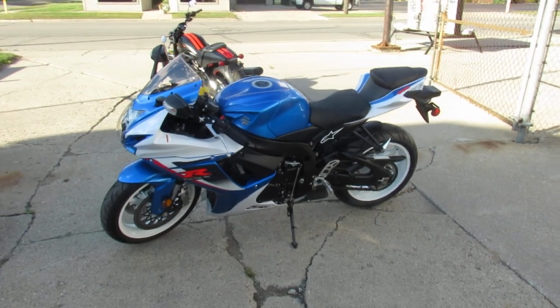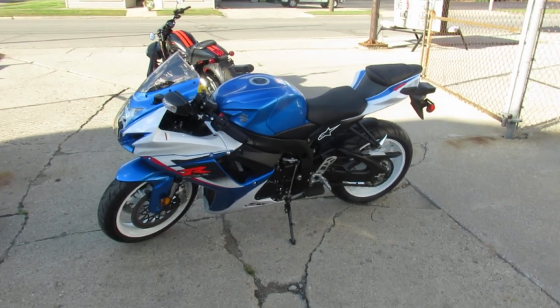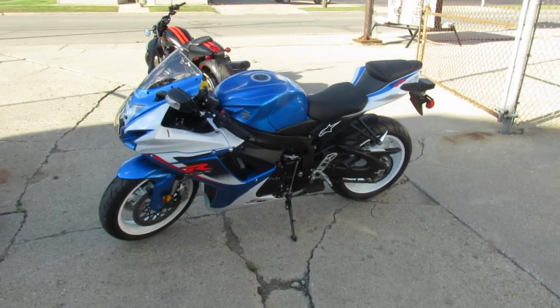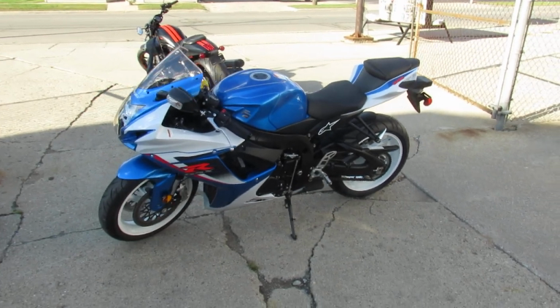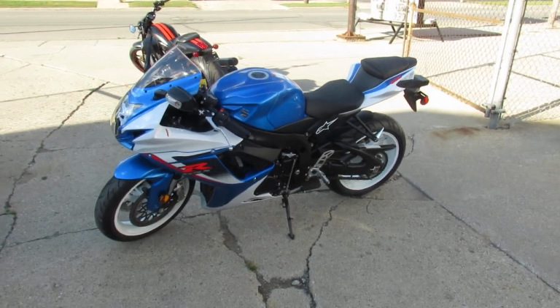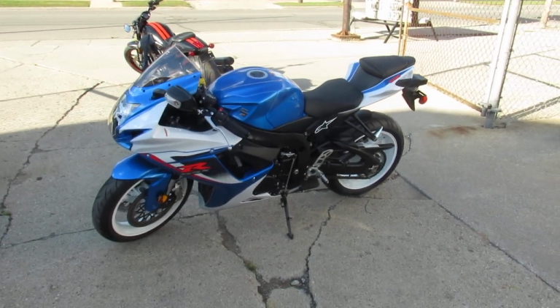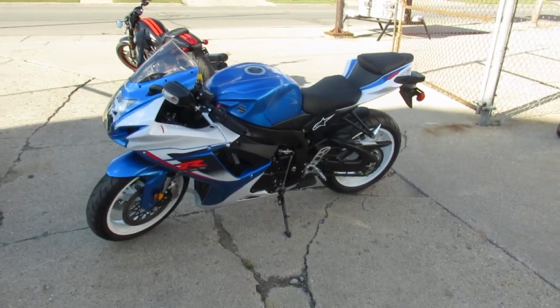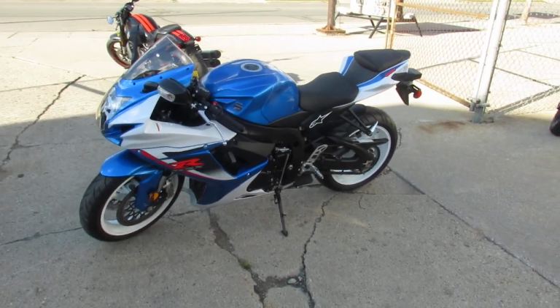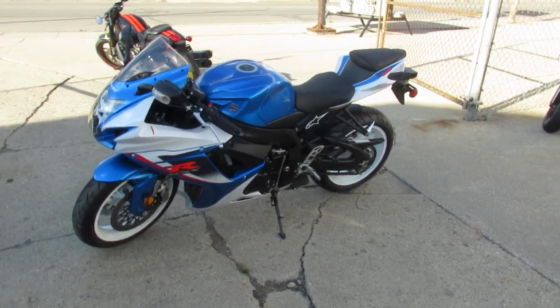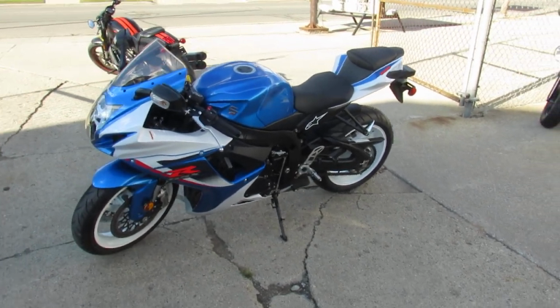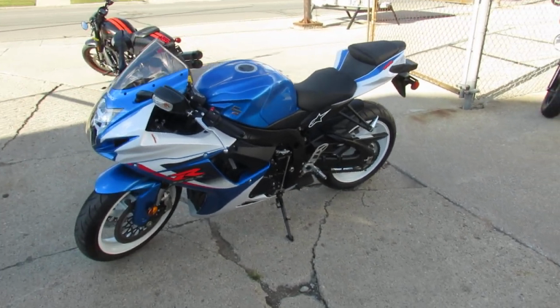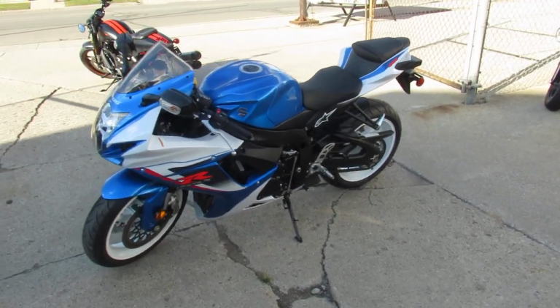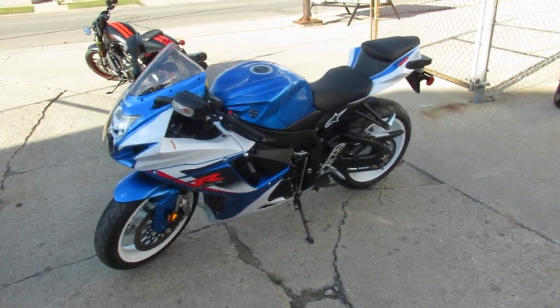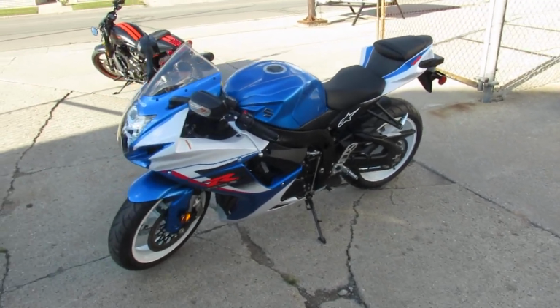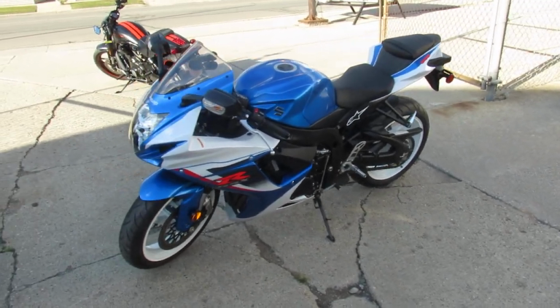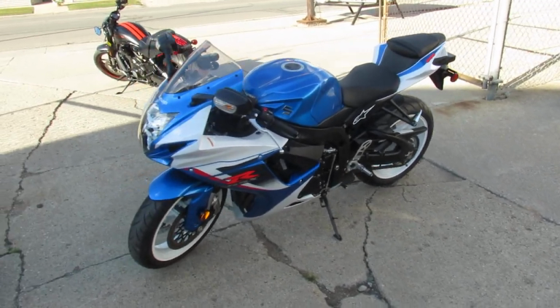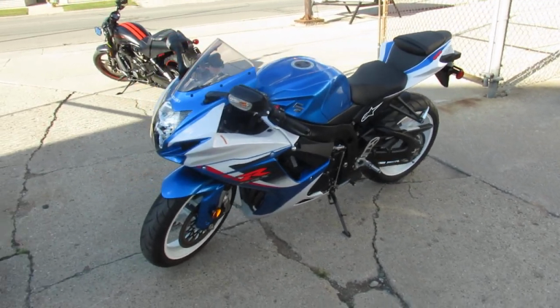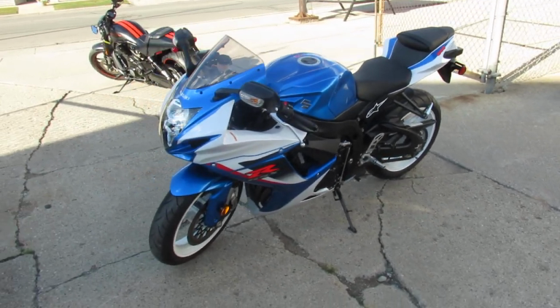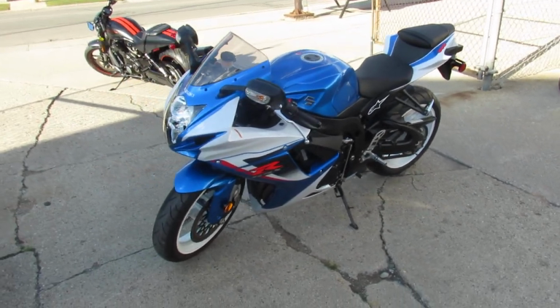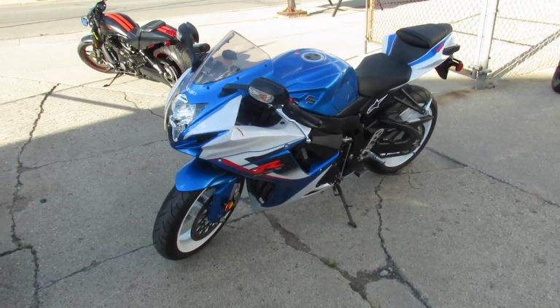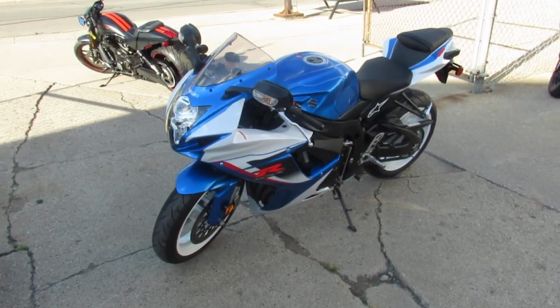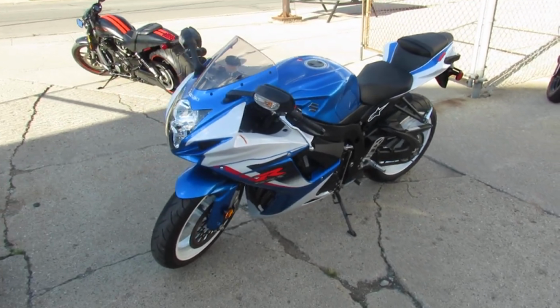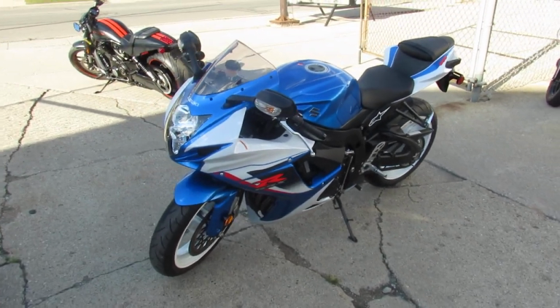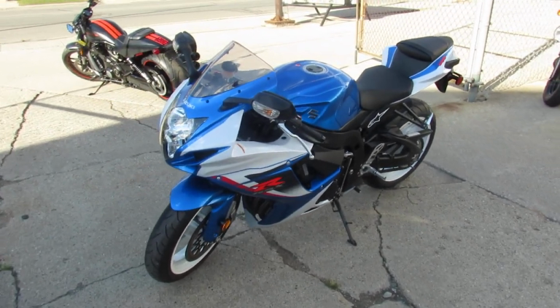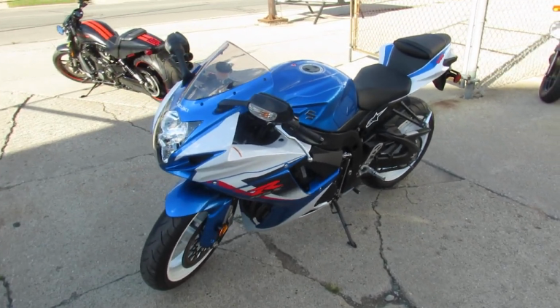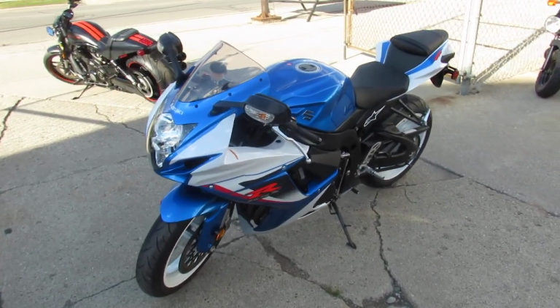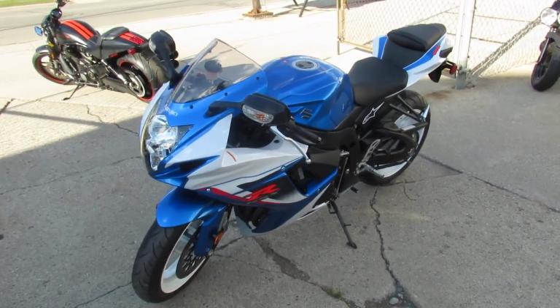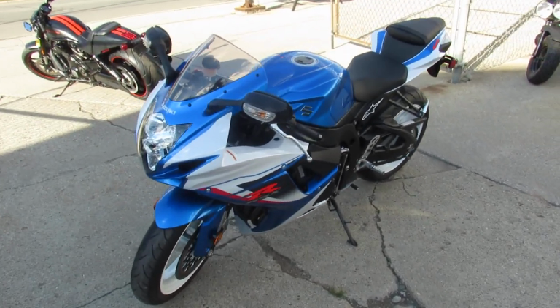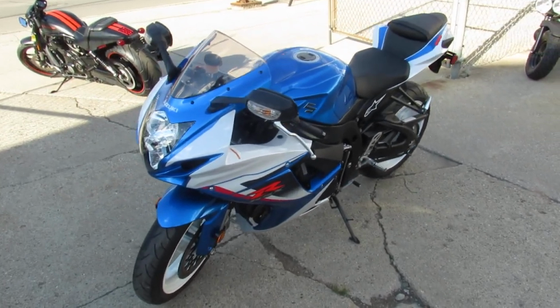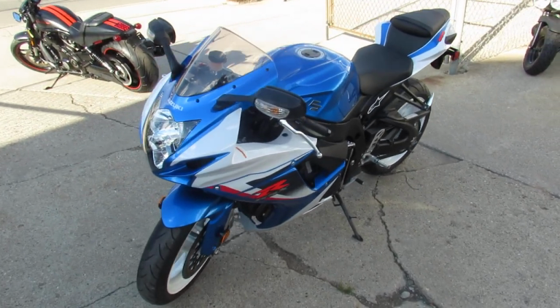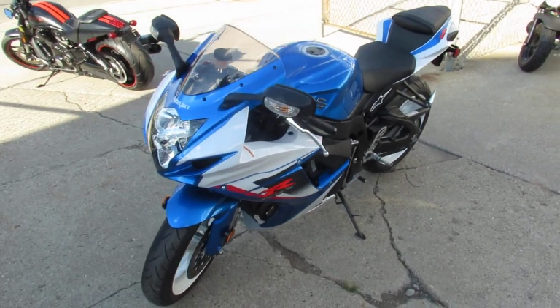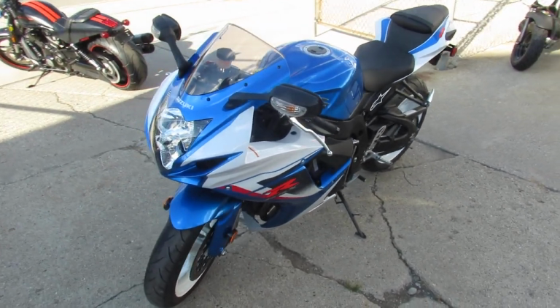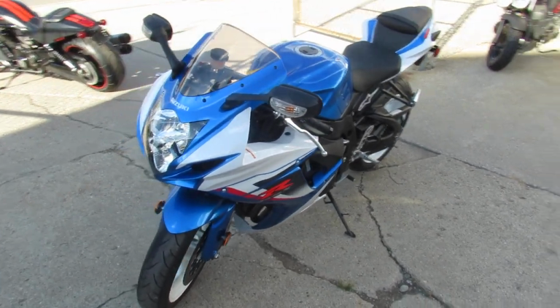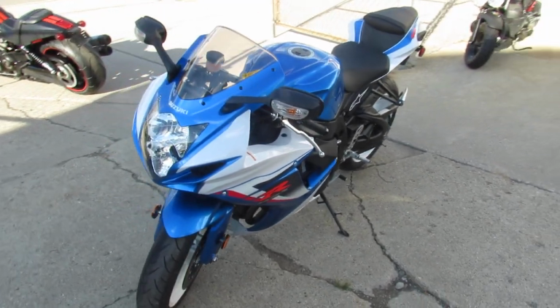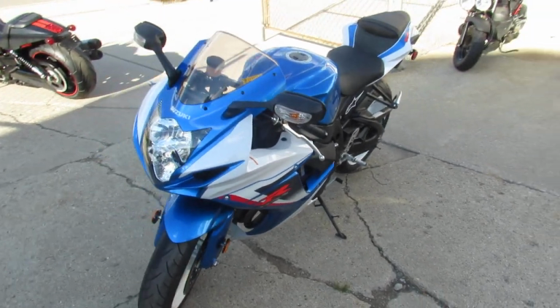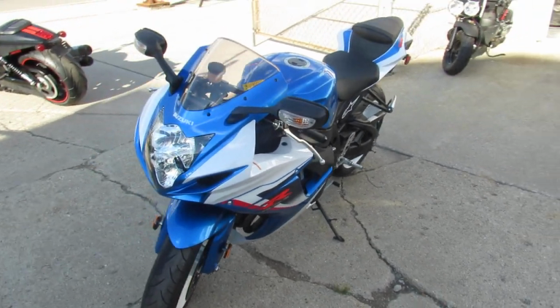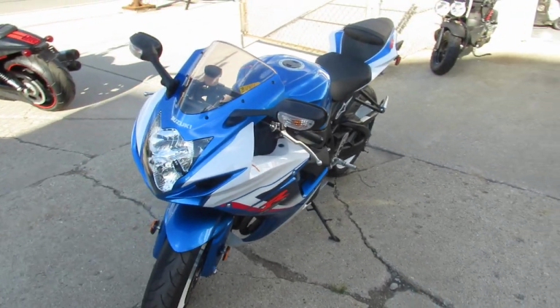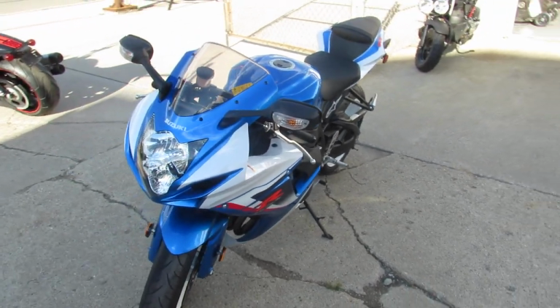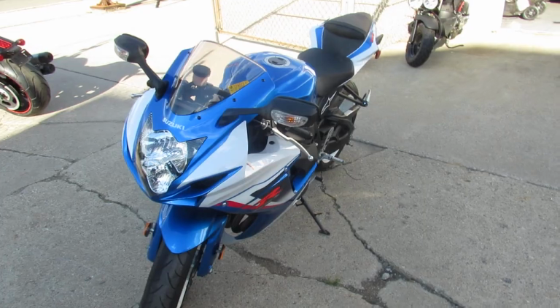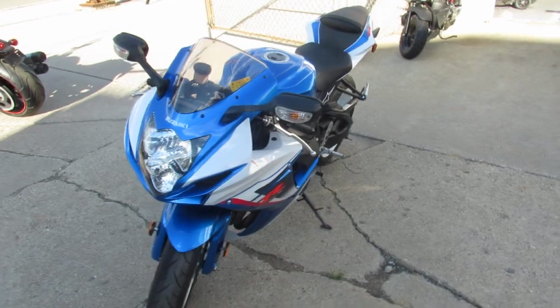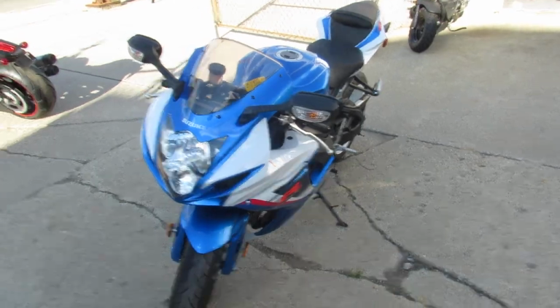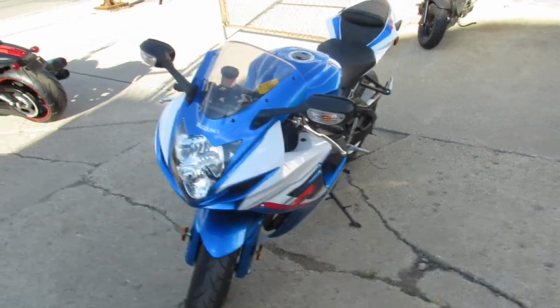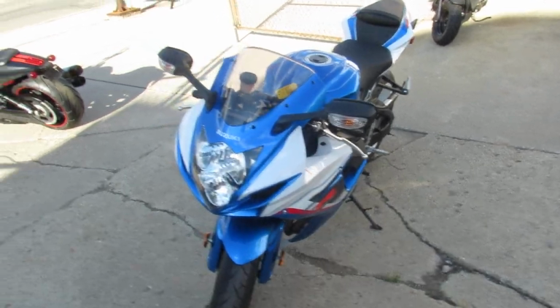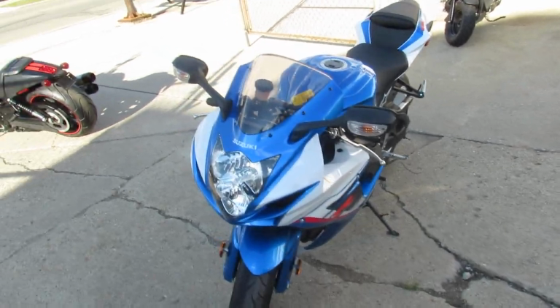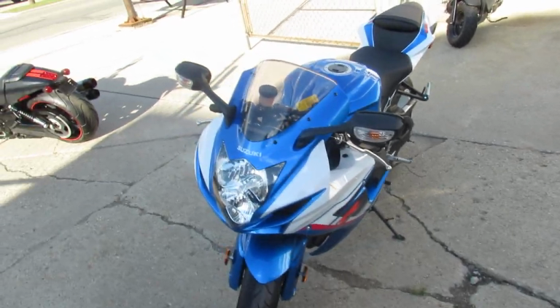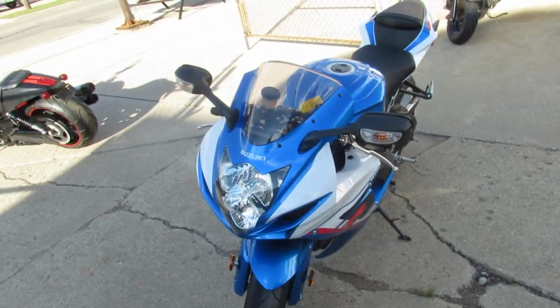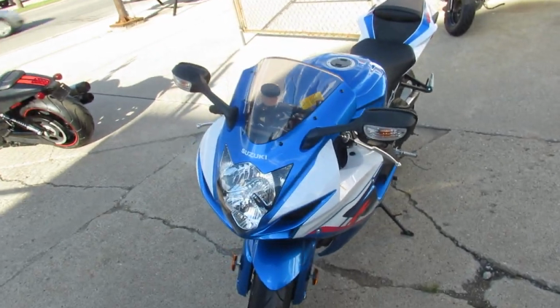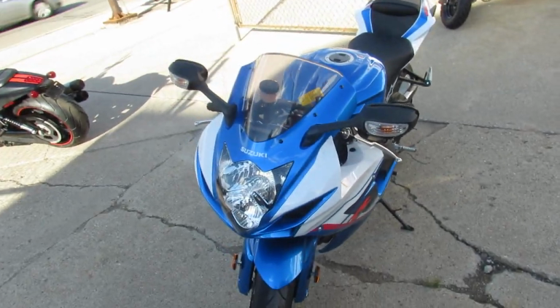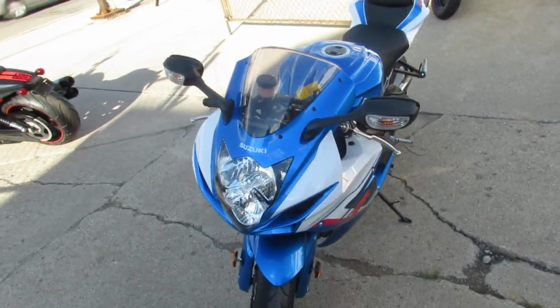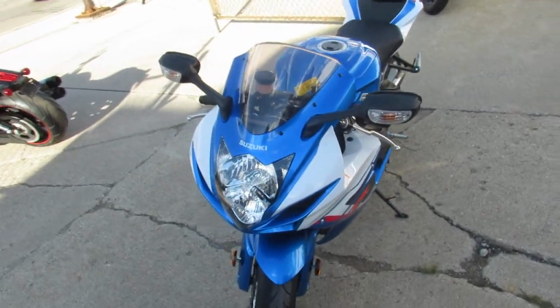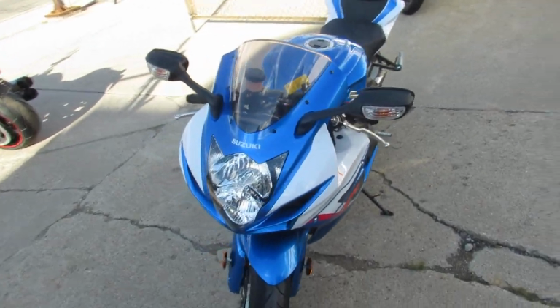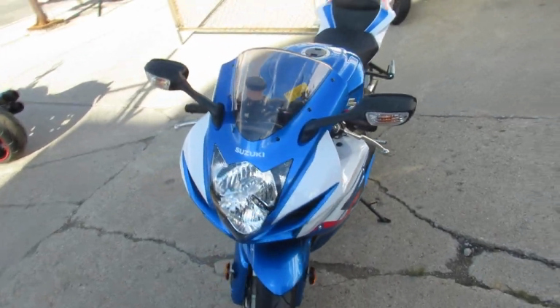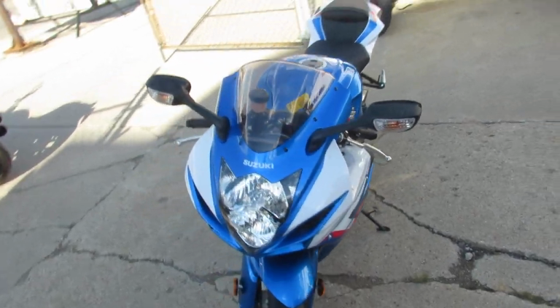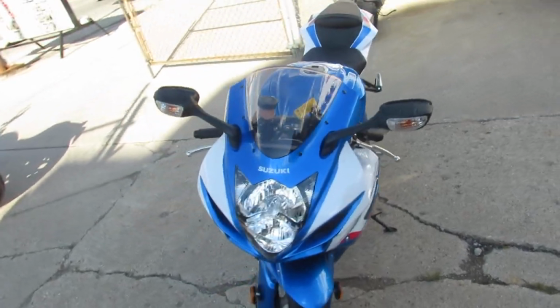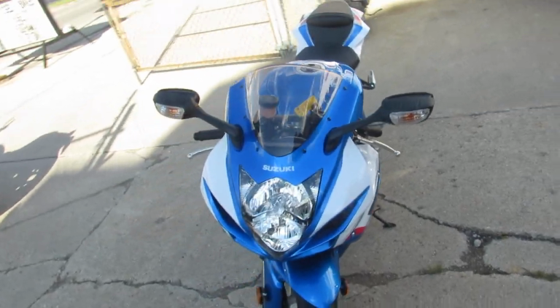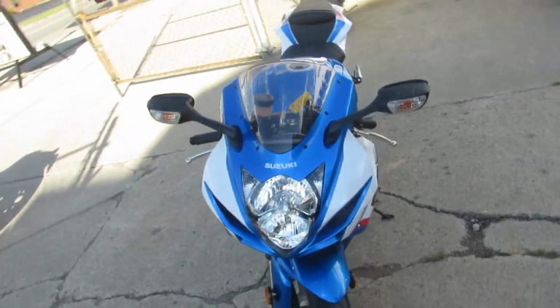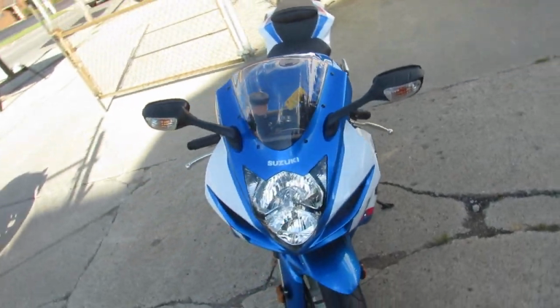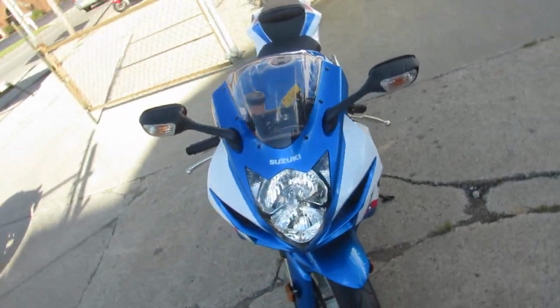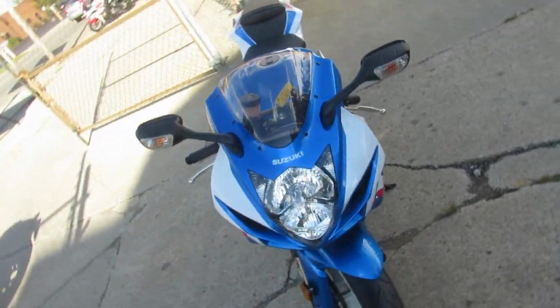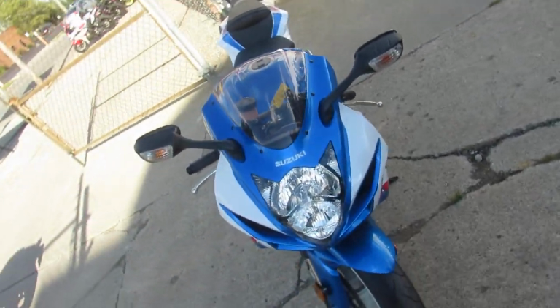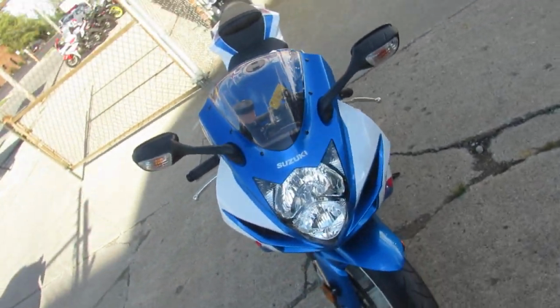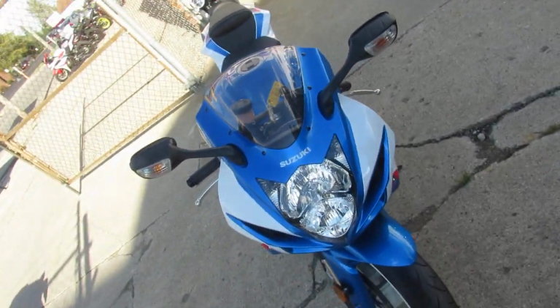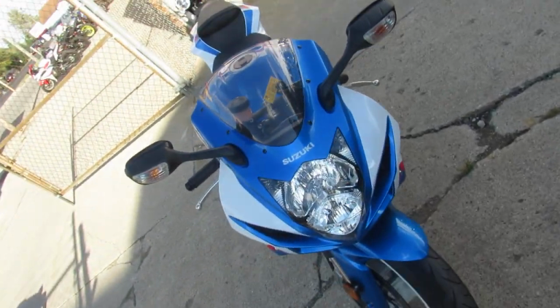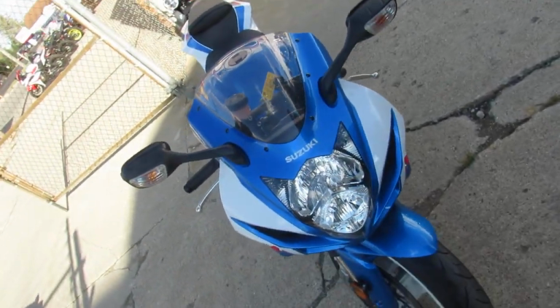Hey guys, it's Approval Powersports.com here. We just got another semi load of bikes in — we've got over 200 used sport bikes in the showroom.